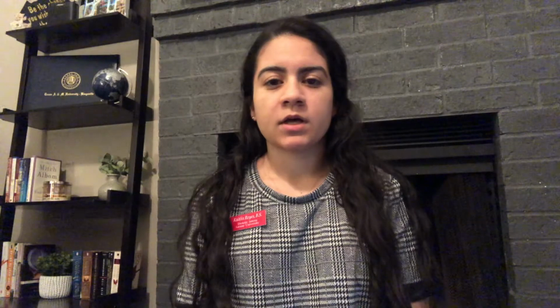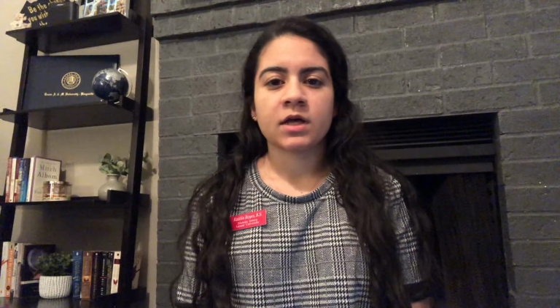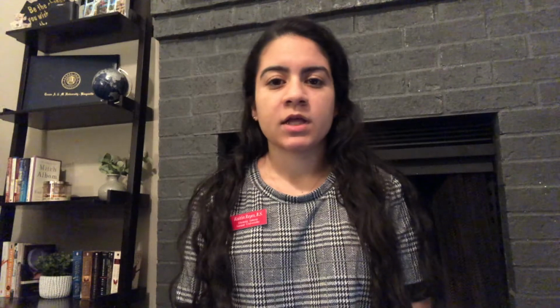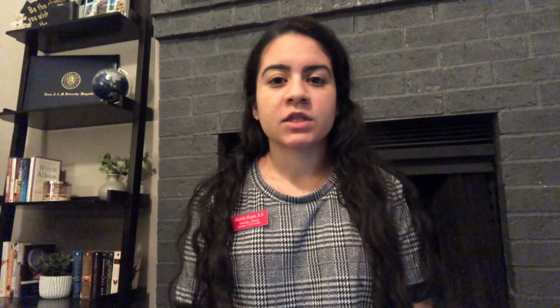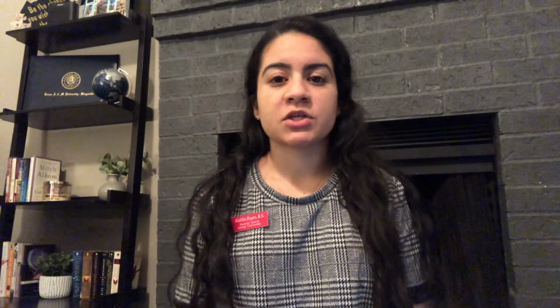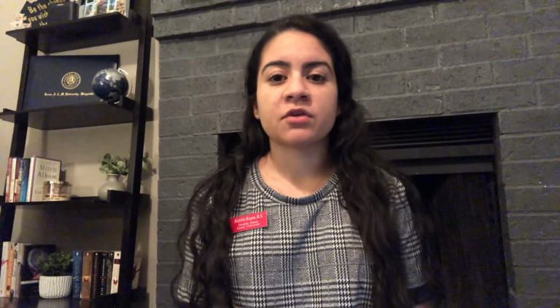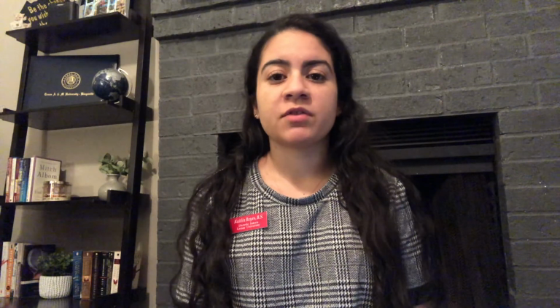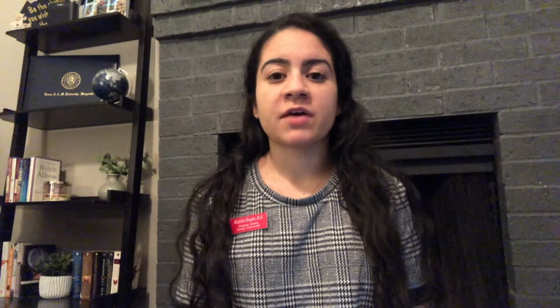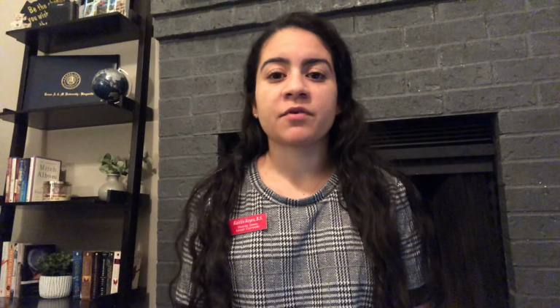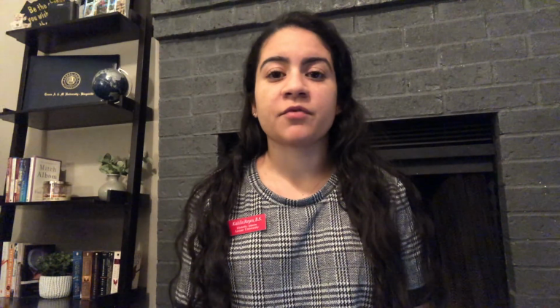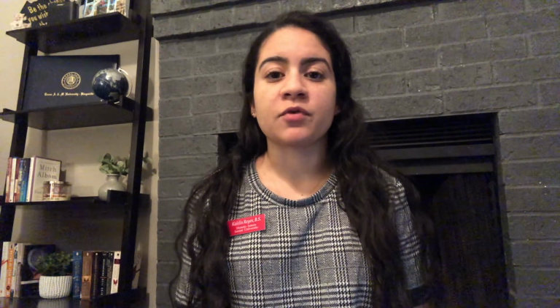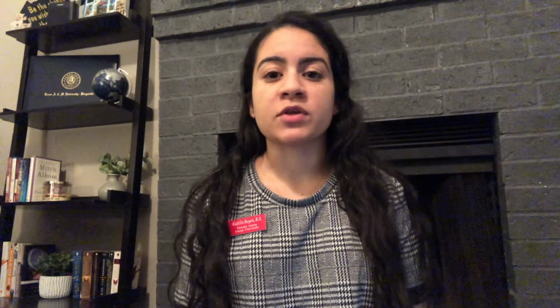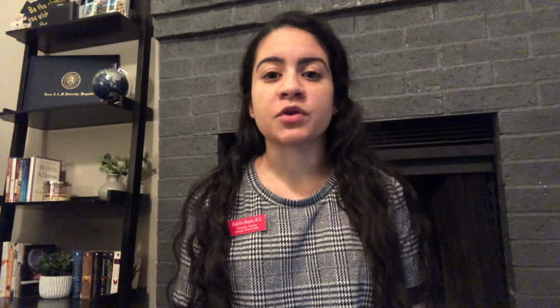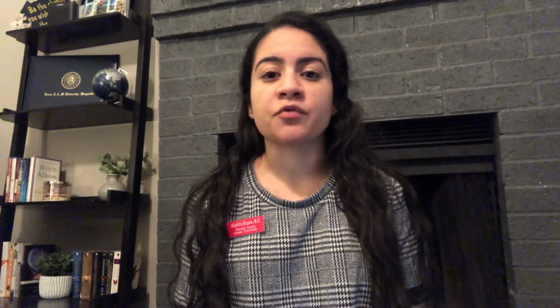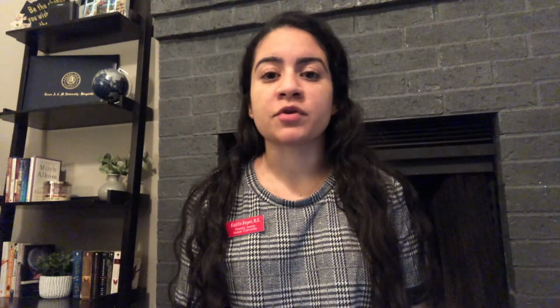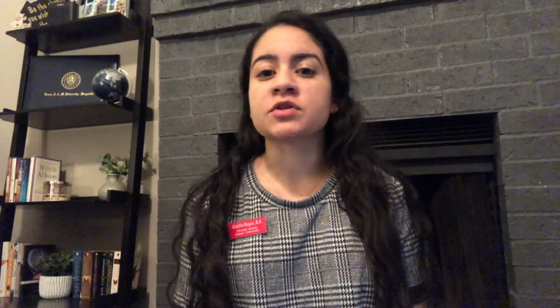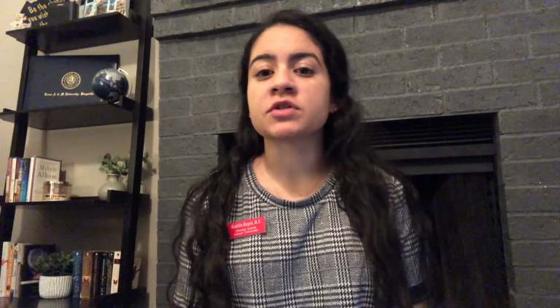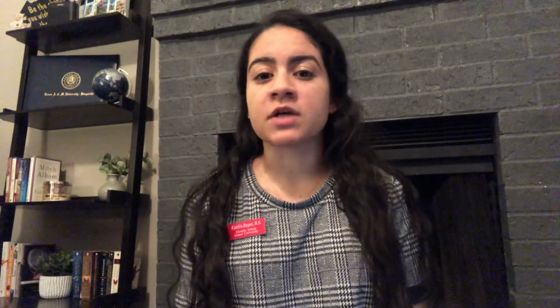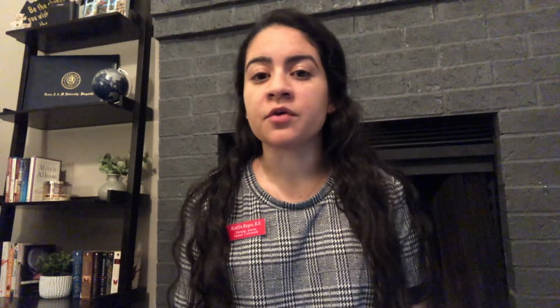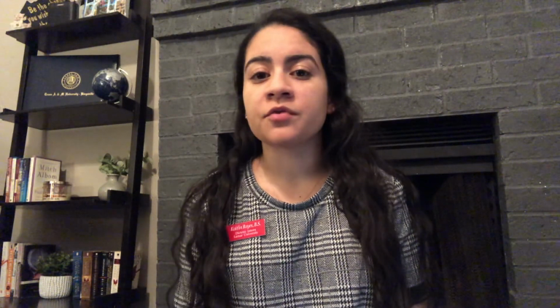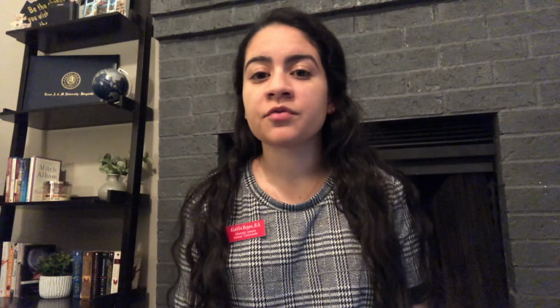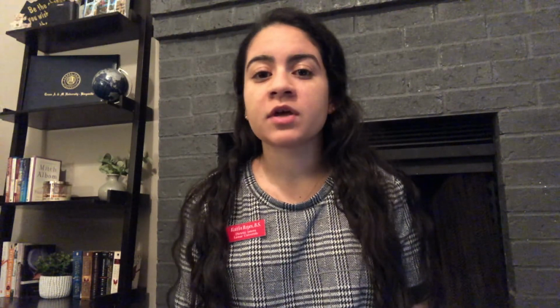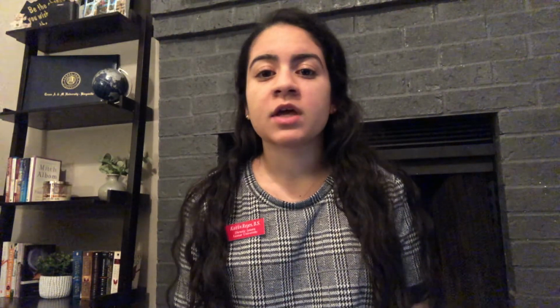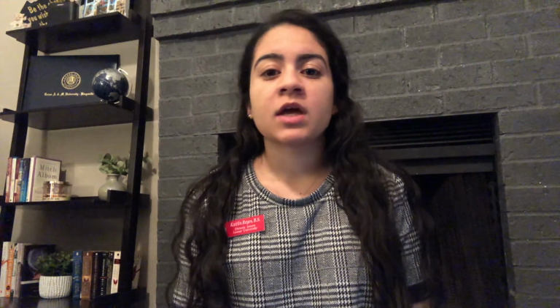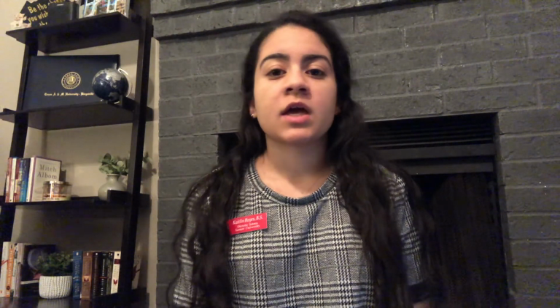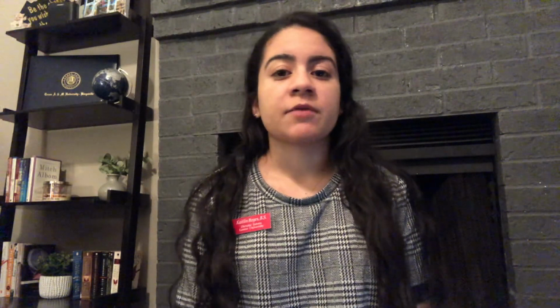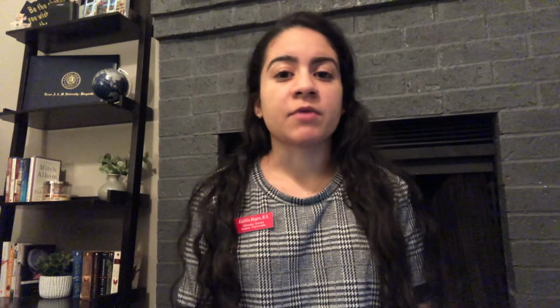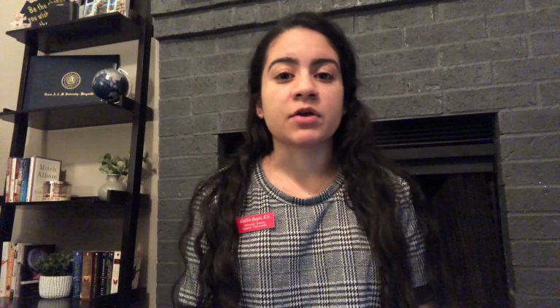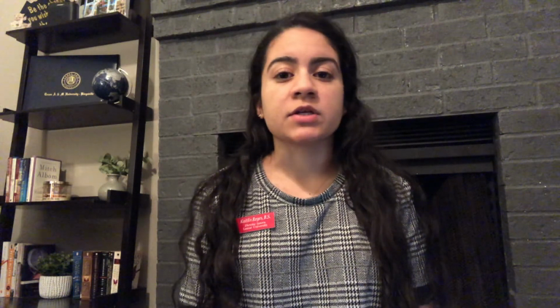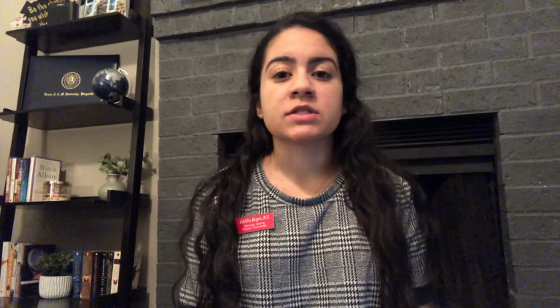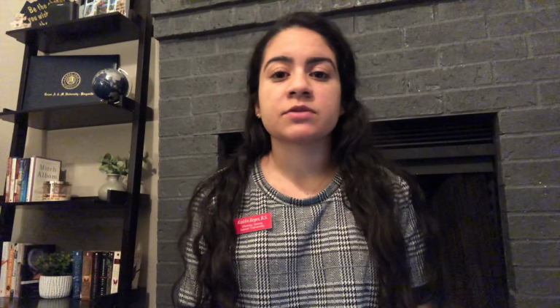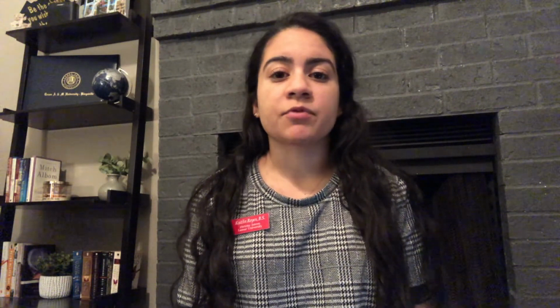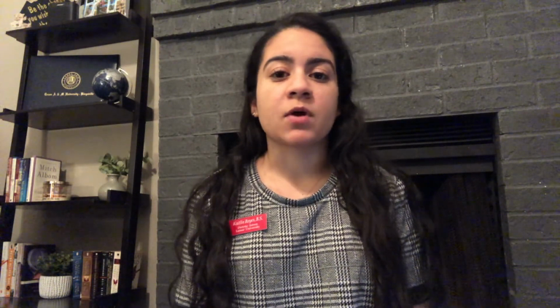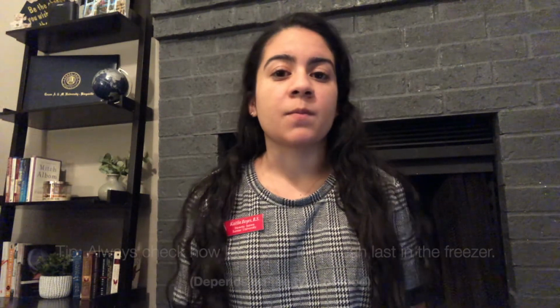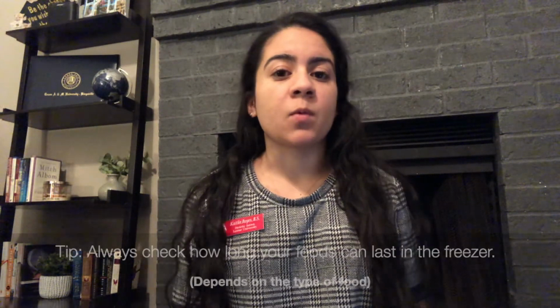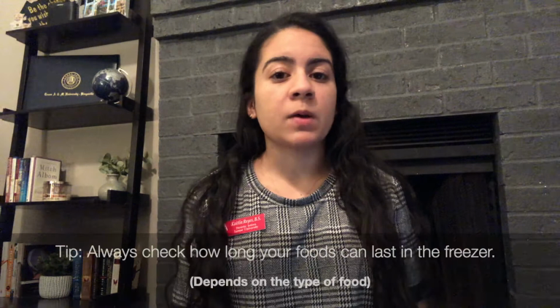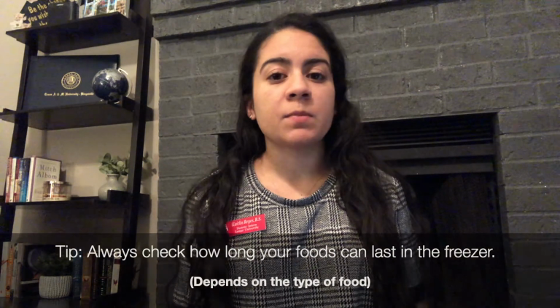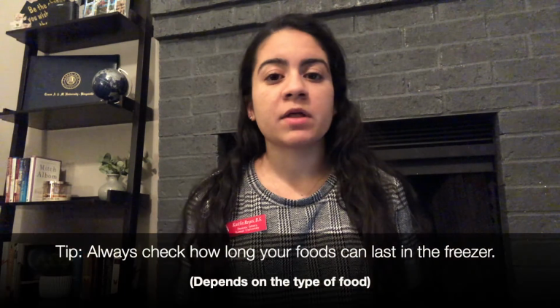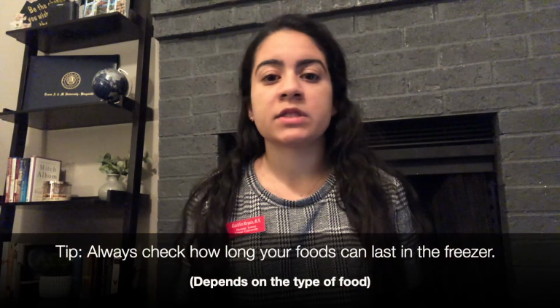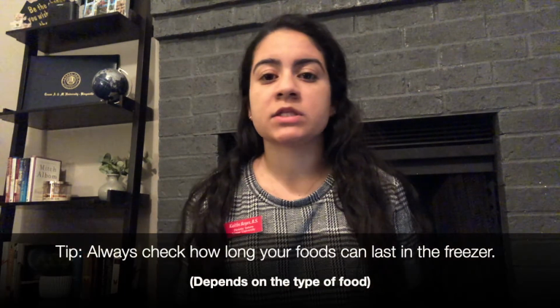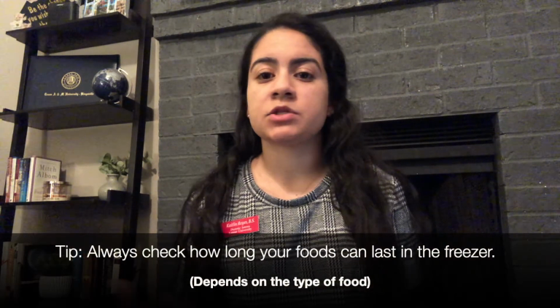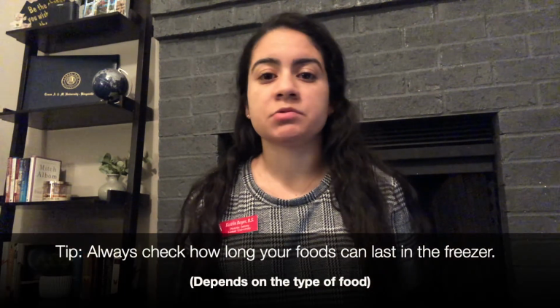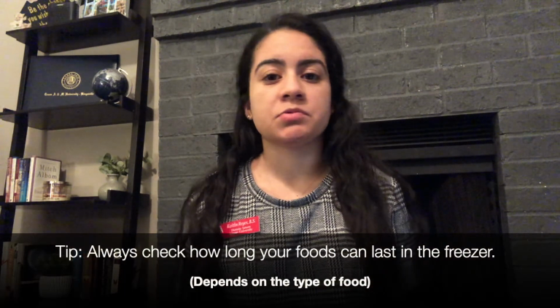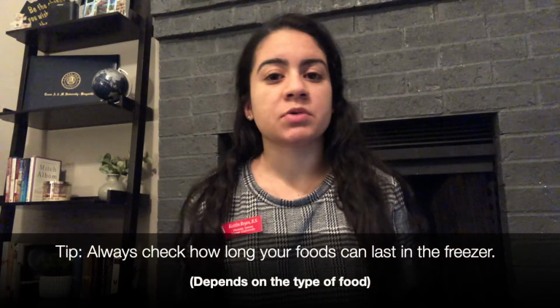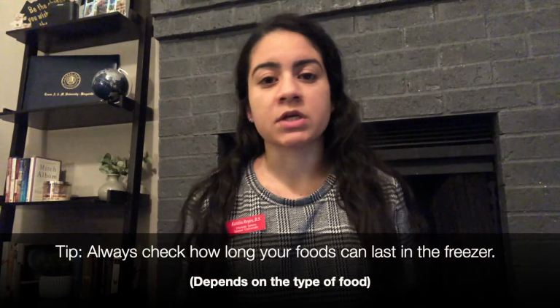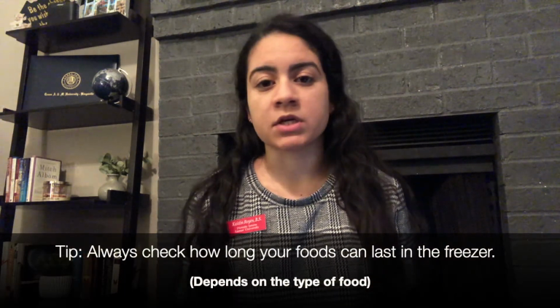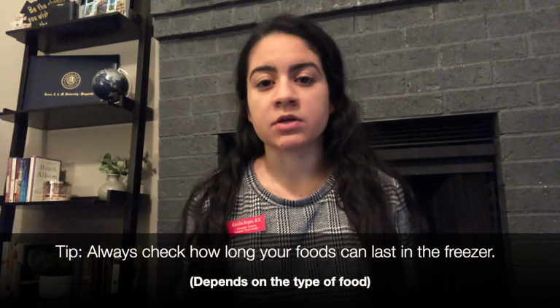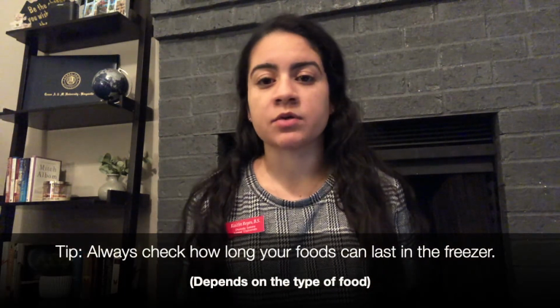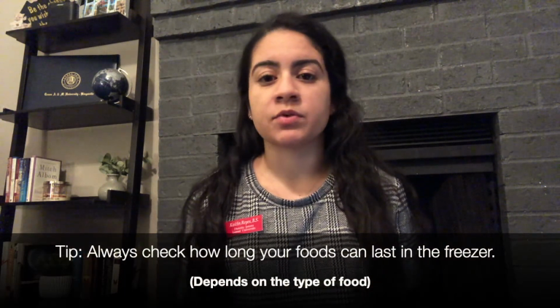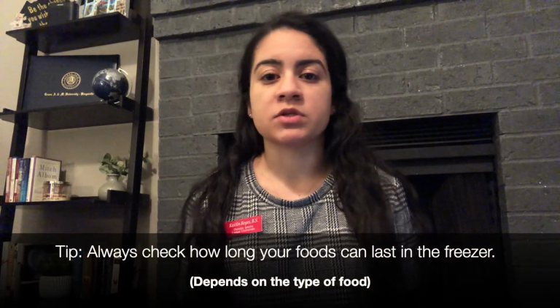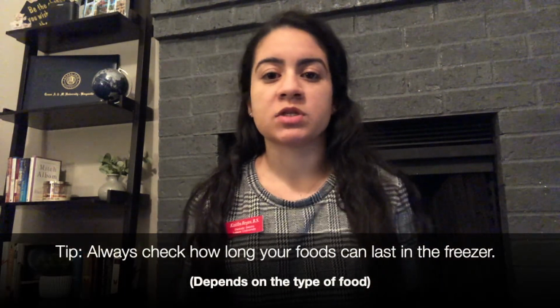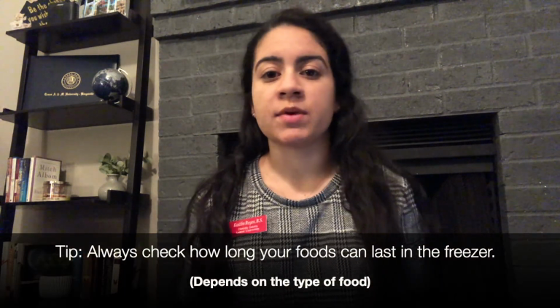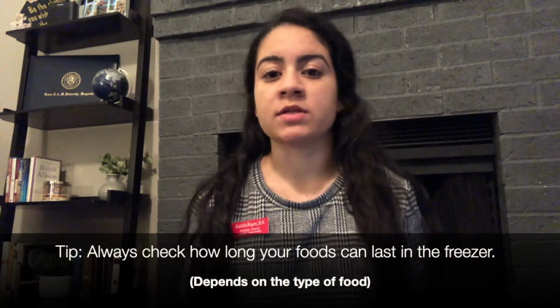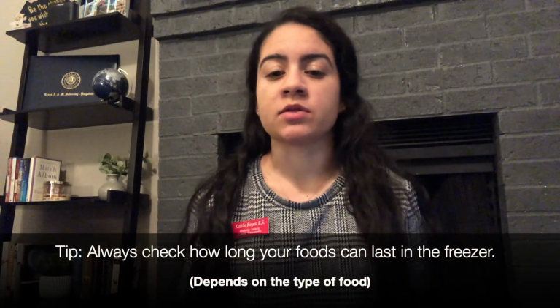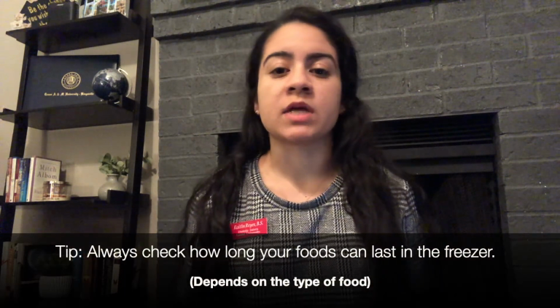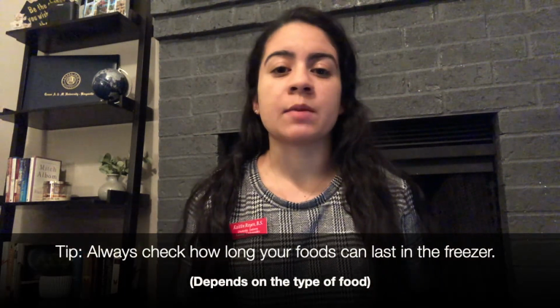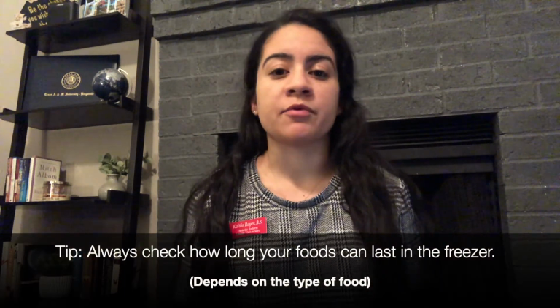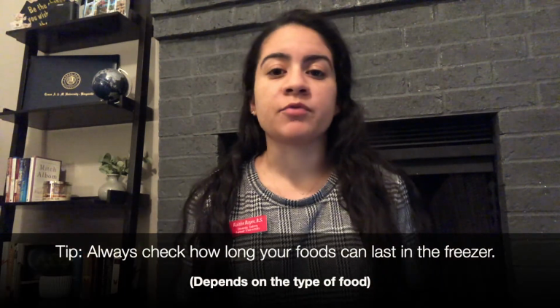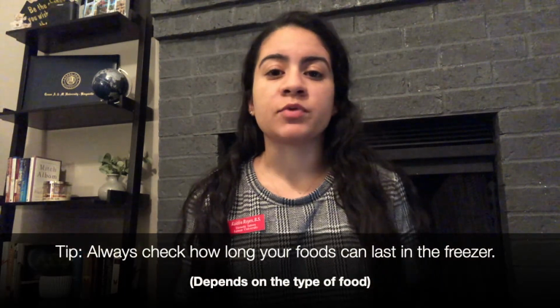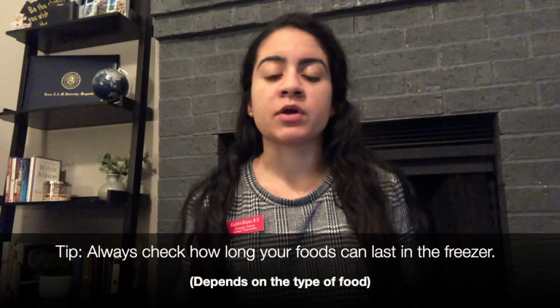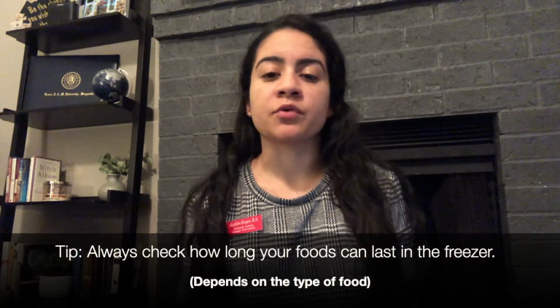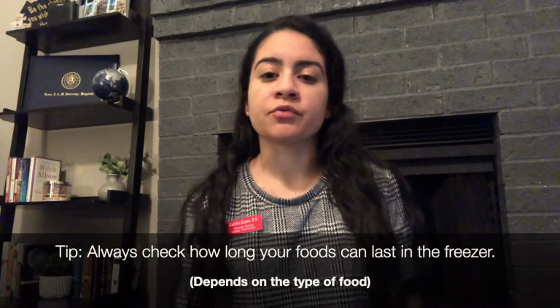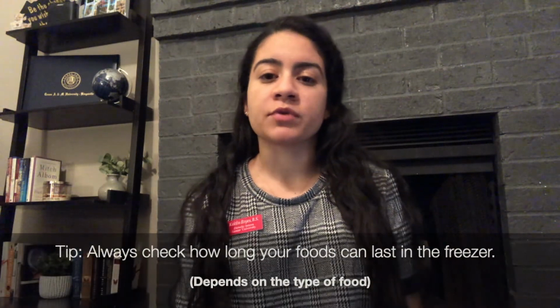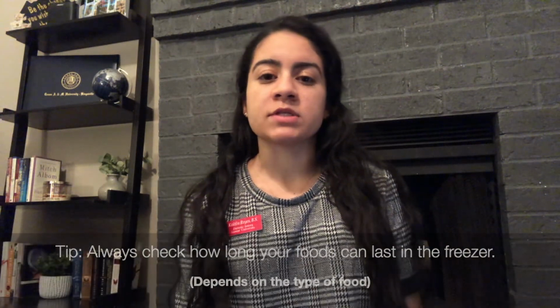The shelf life of foods that you freeze yourself varies from one month to a year. It really just depends on the type of food that you're freezing.